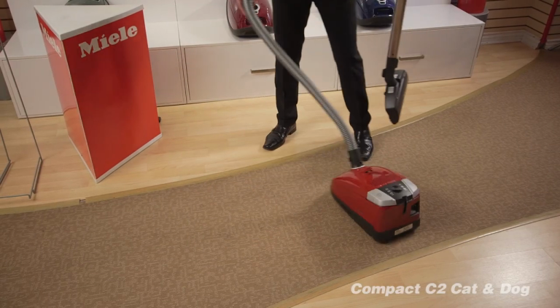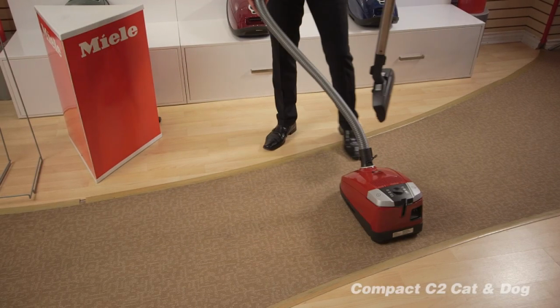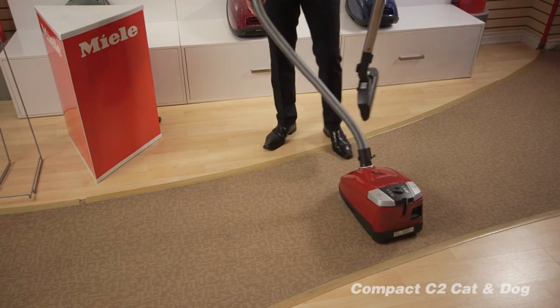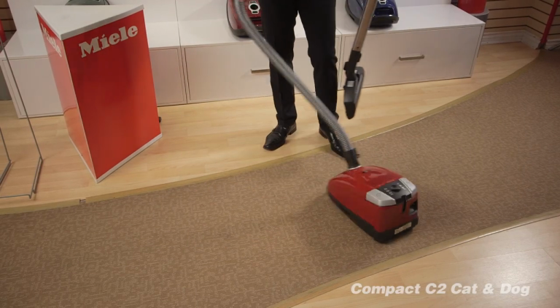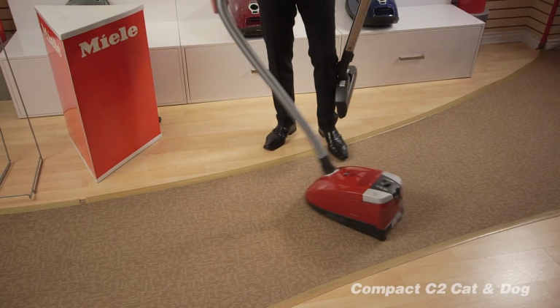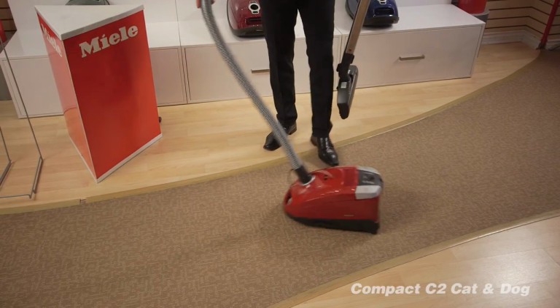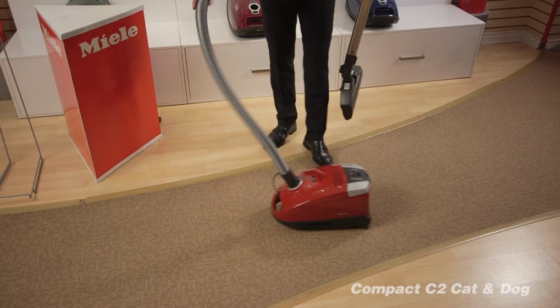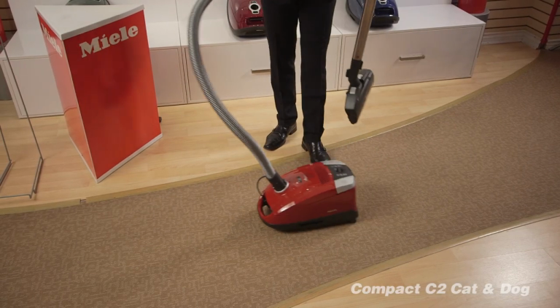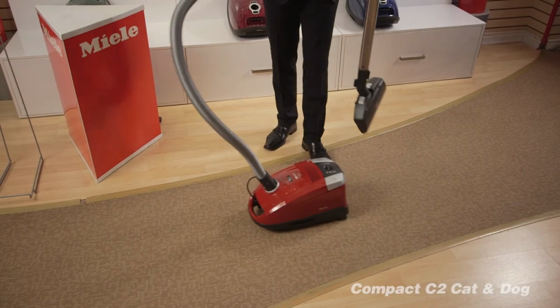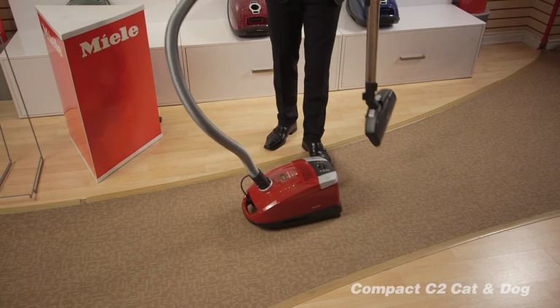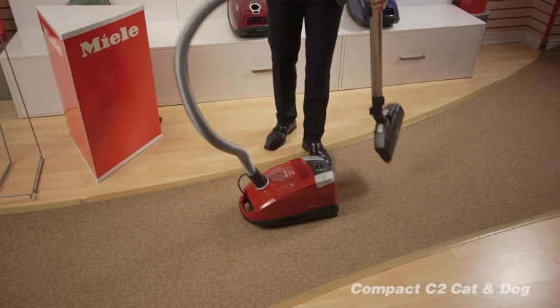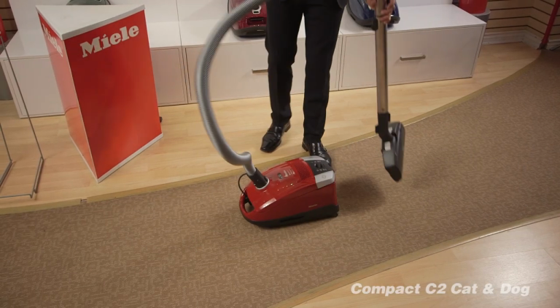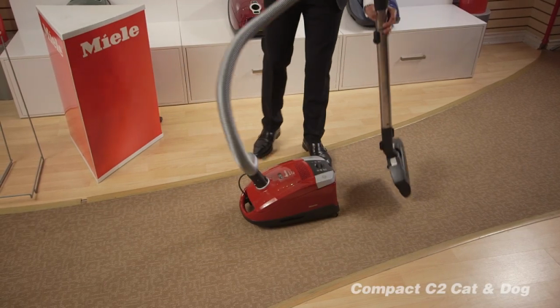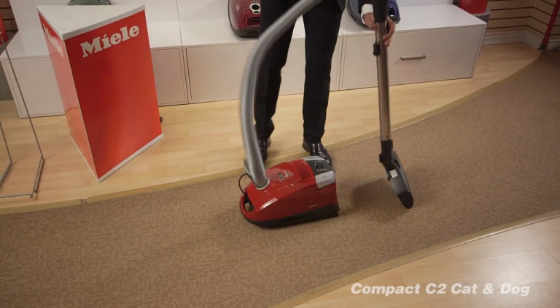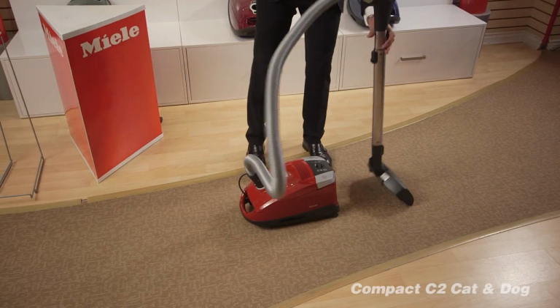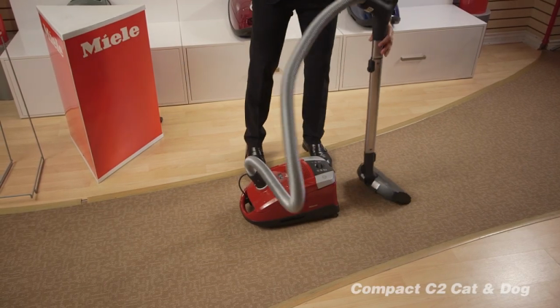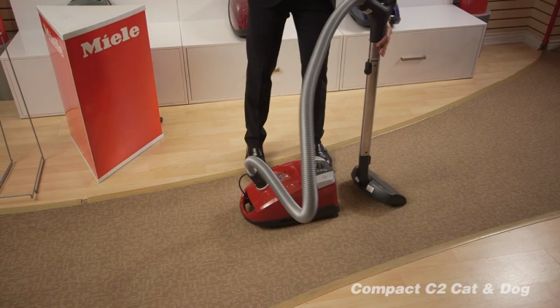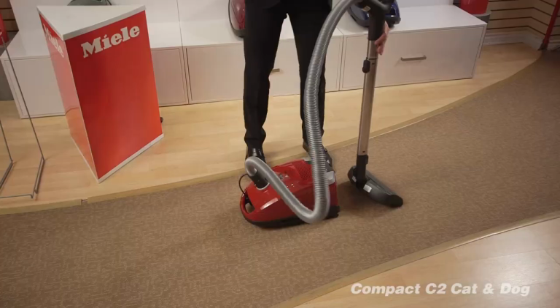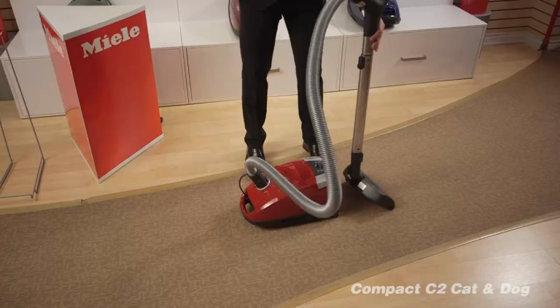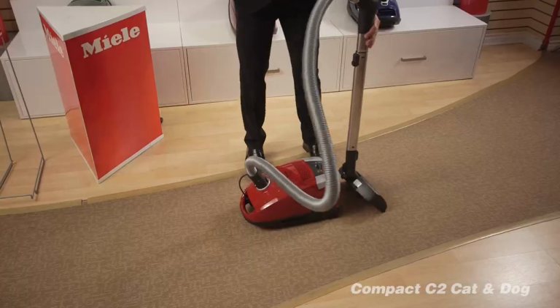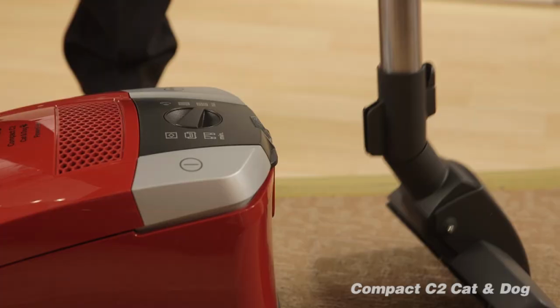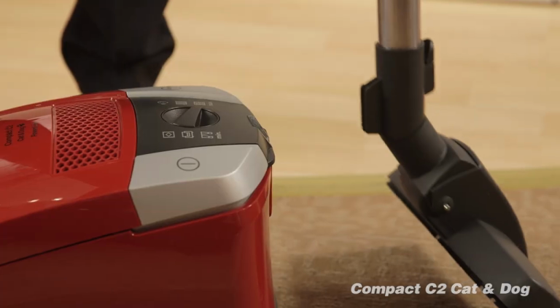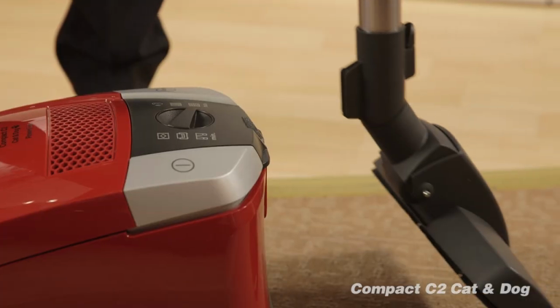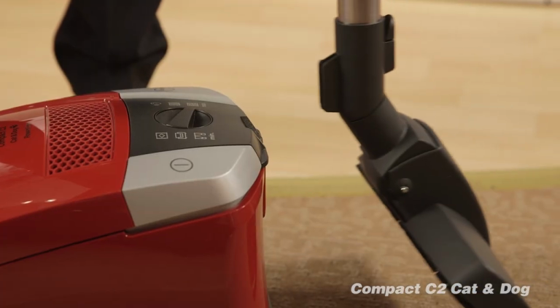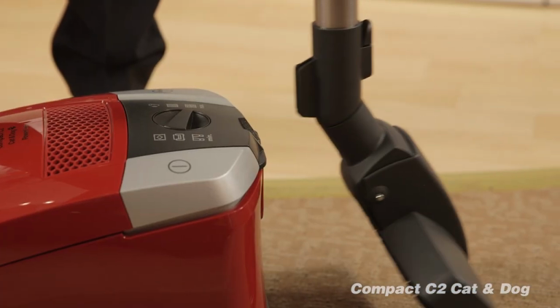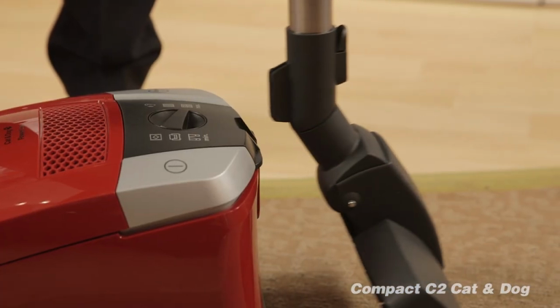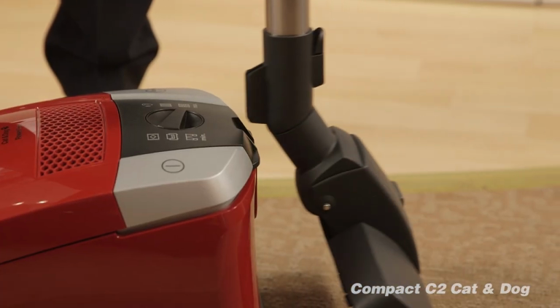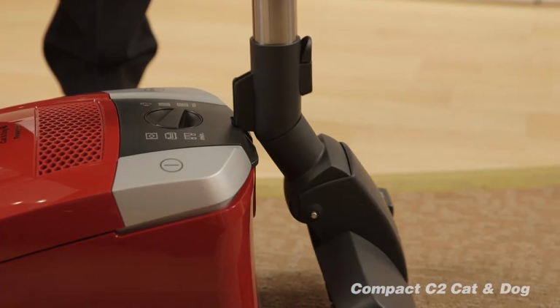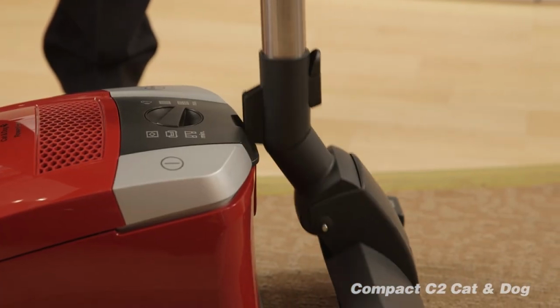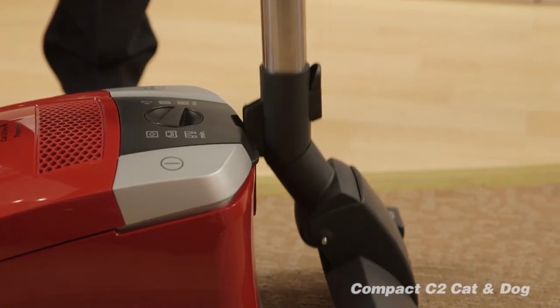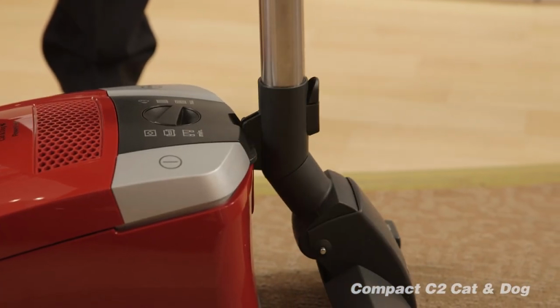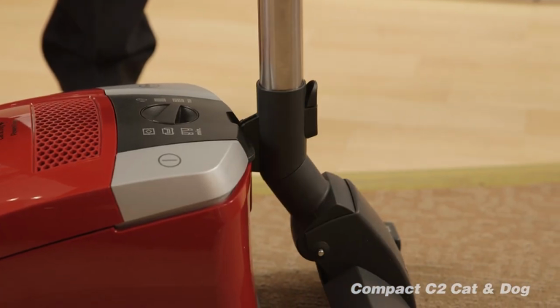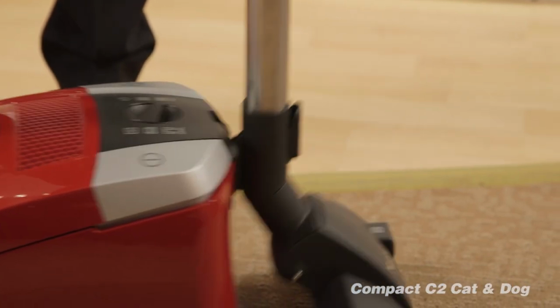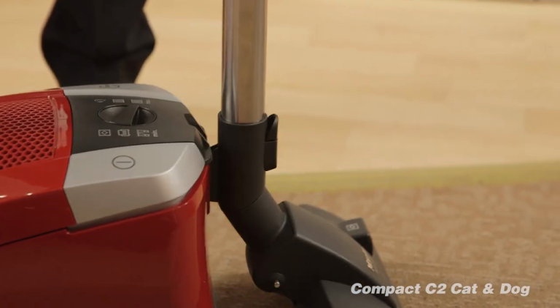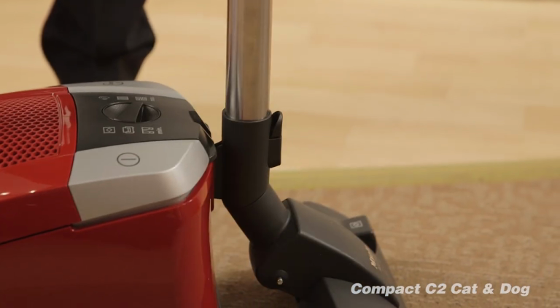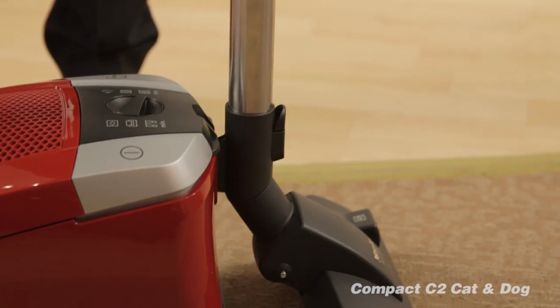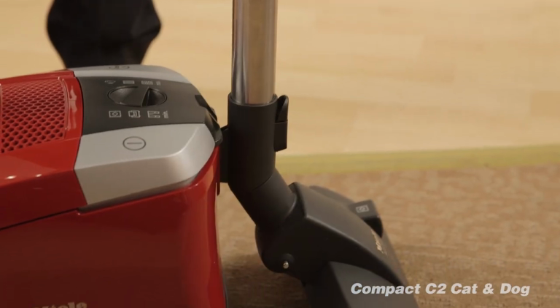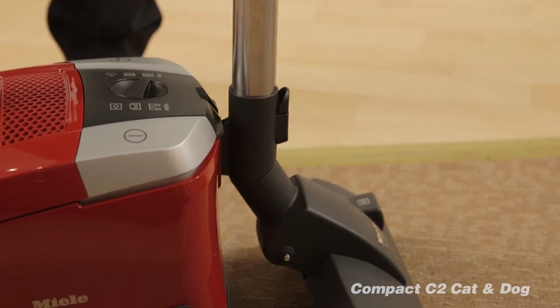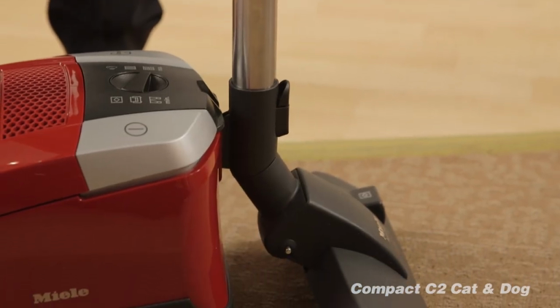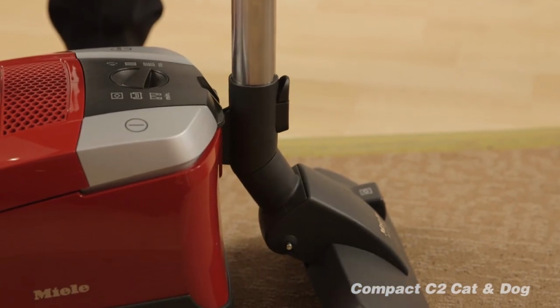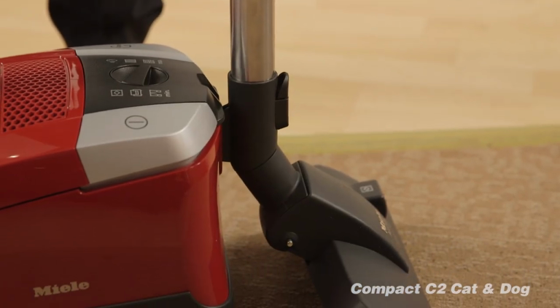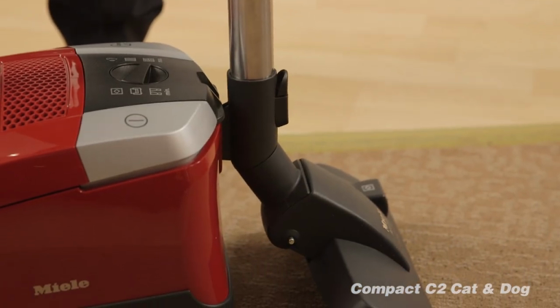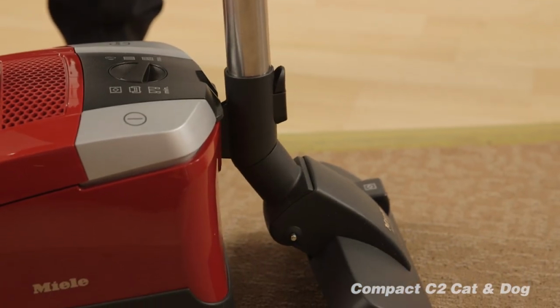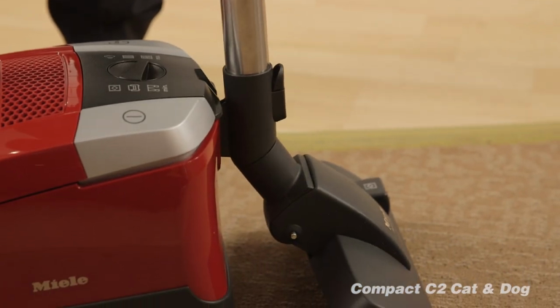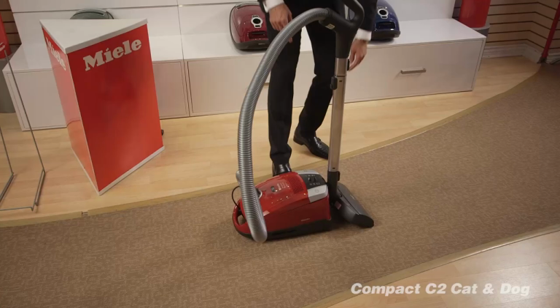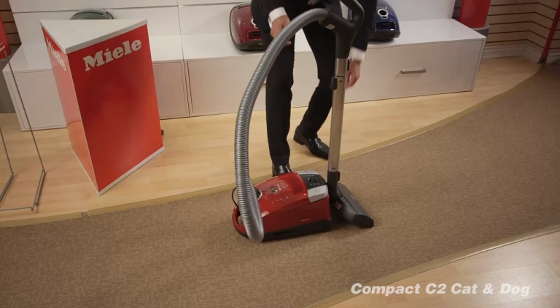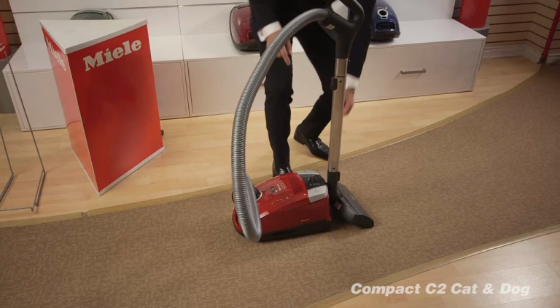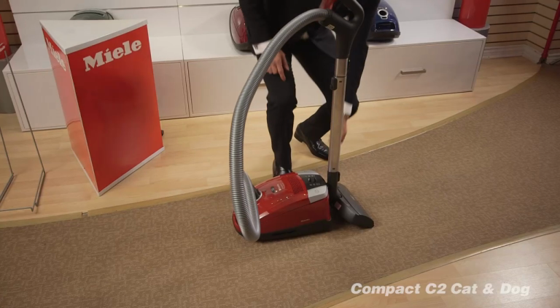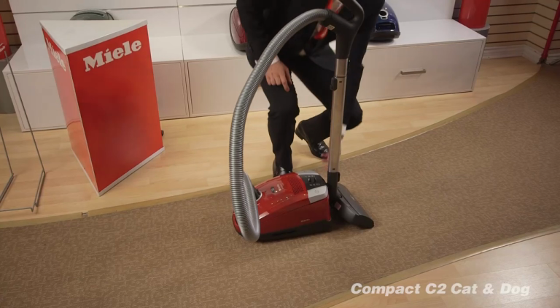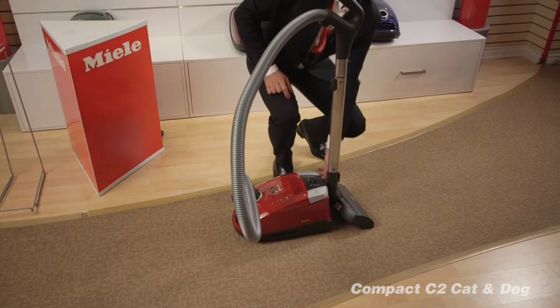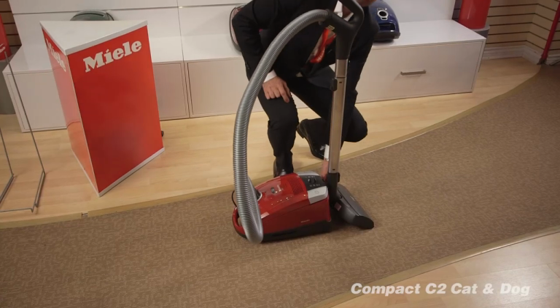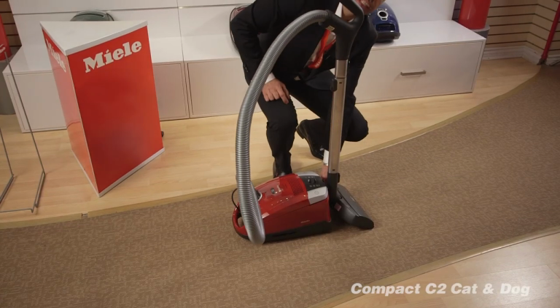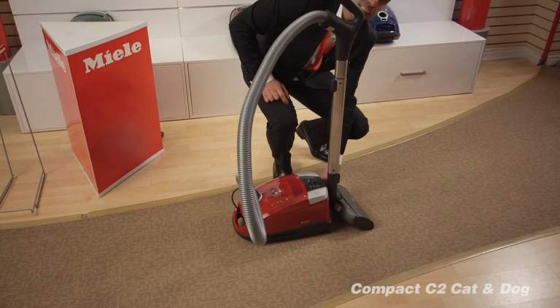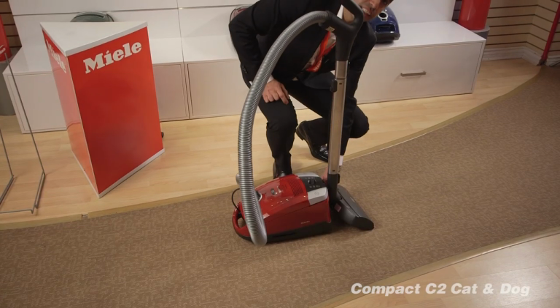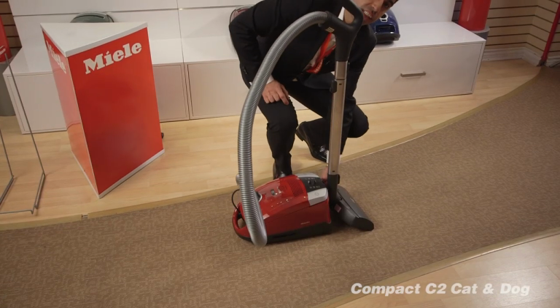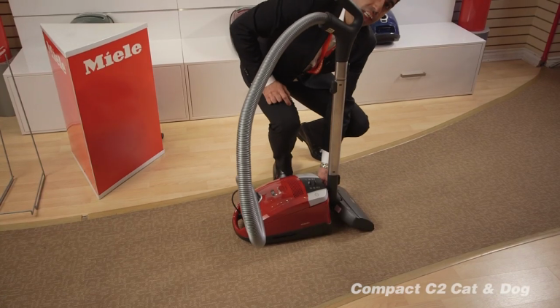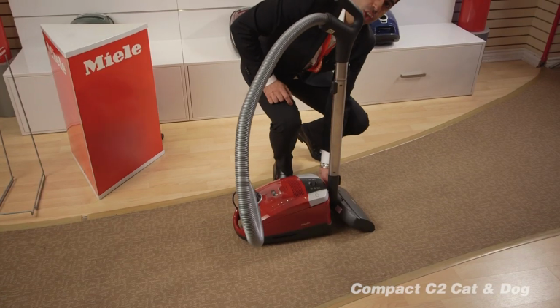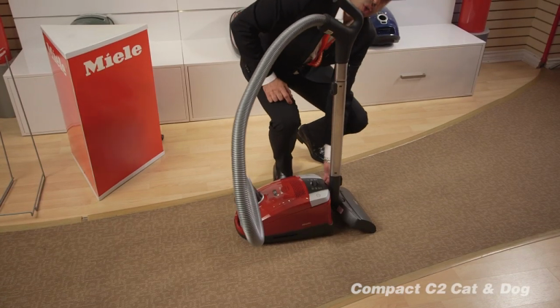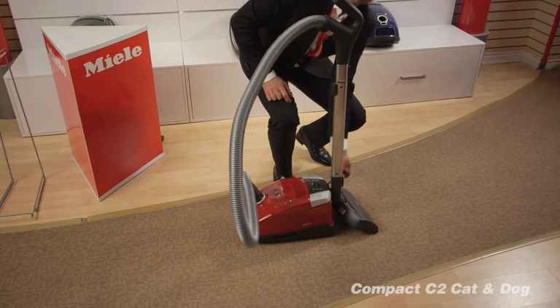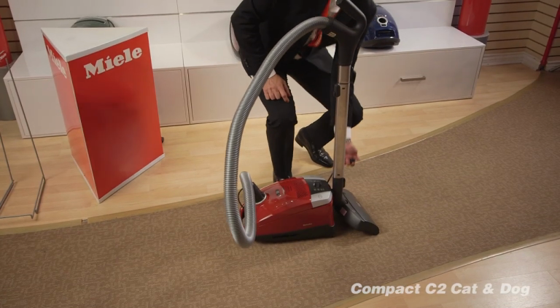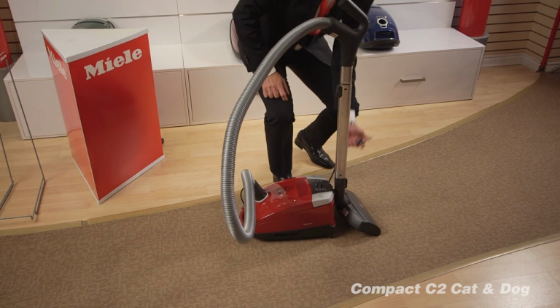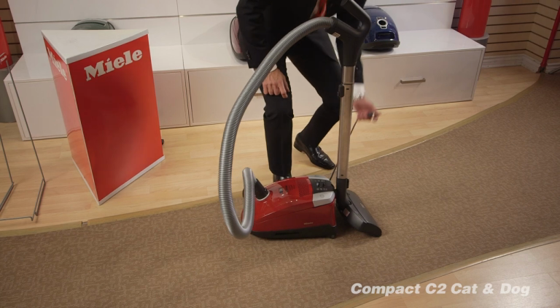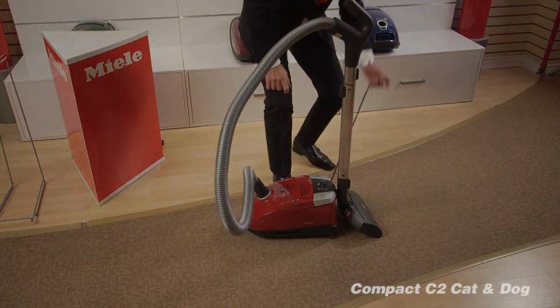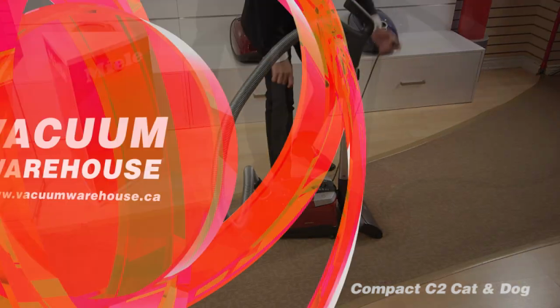The vacuum cleaner has a nice storage at the back where you can rest it right here. I'm going to plug it in and show you how it works.